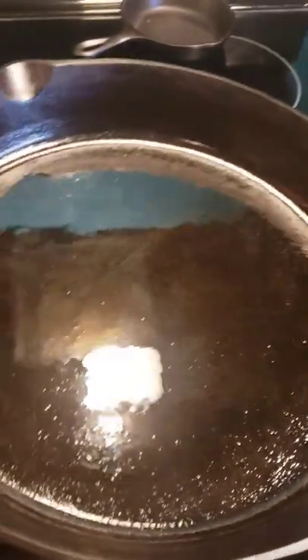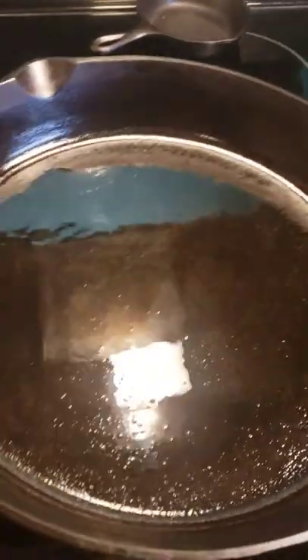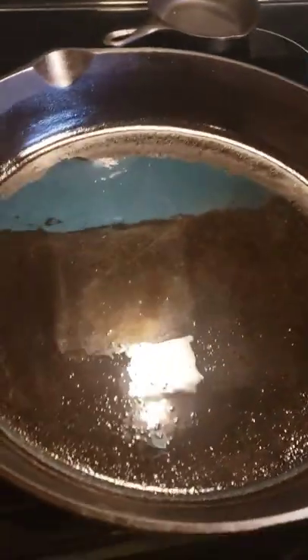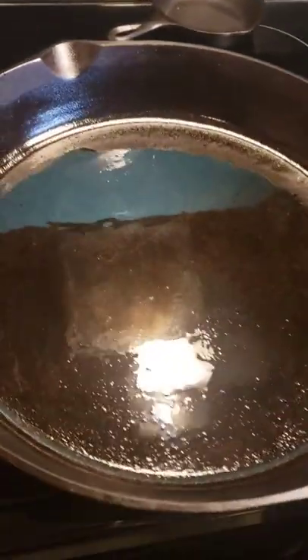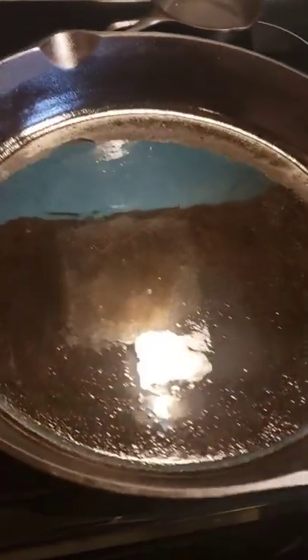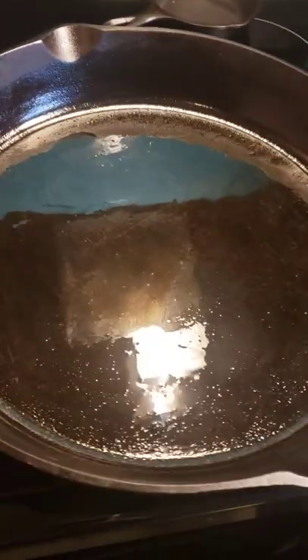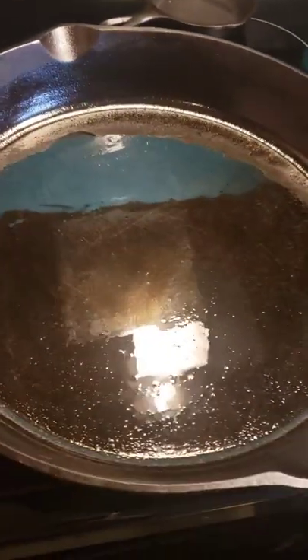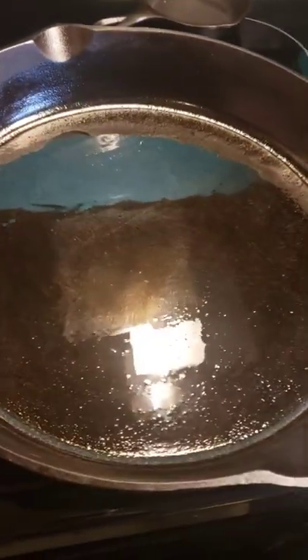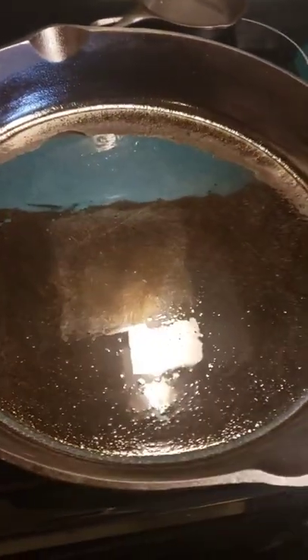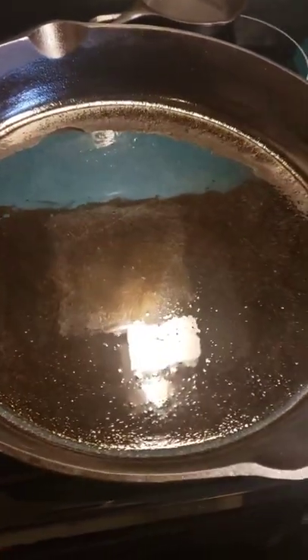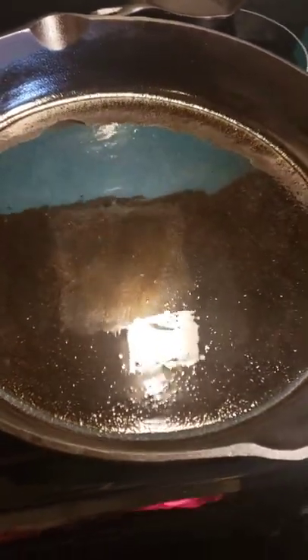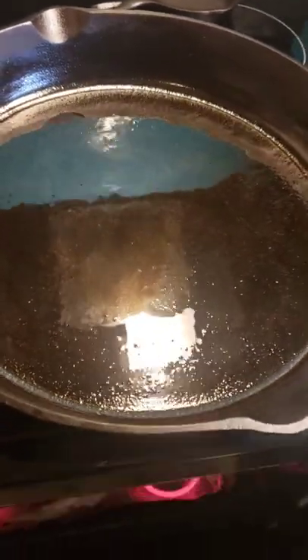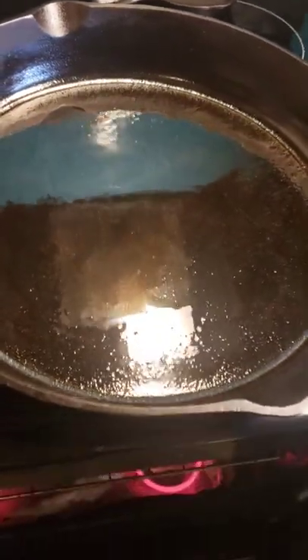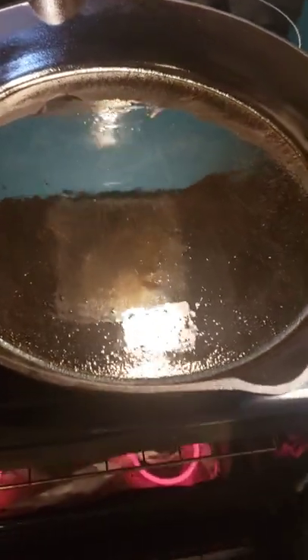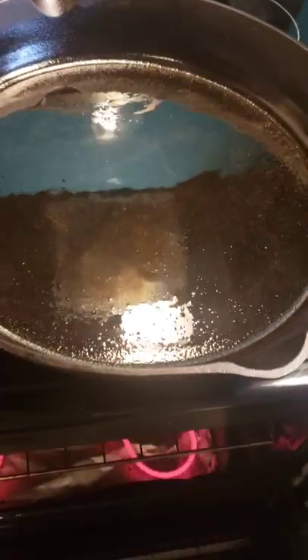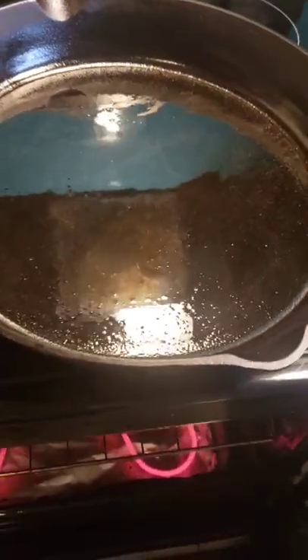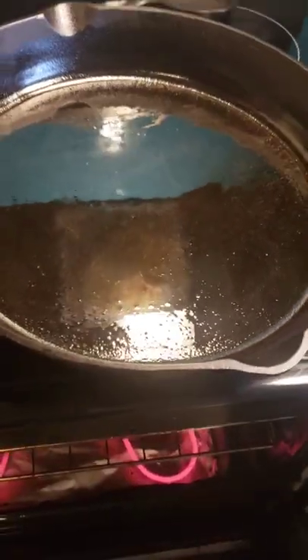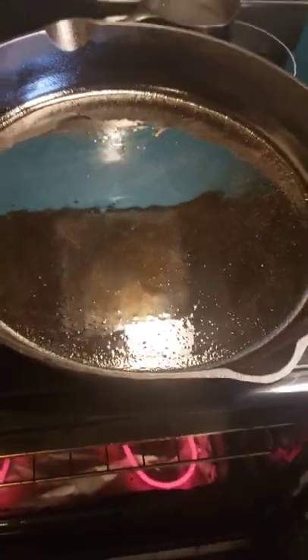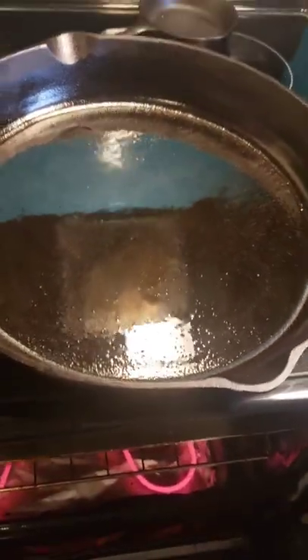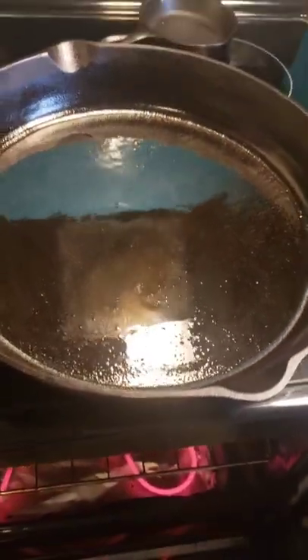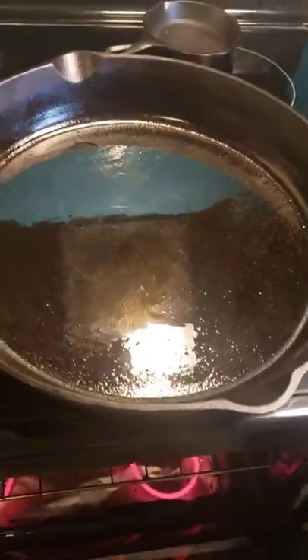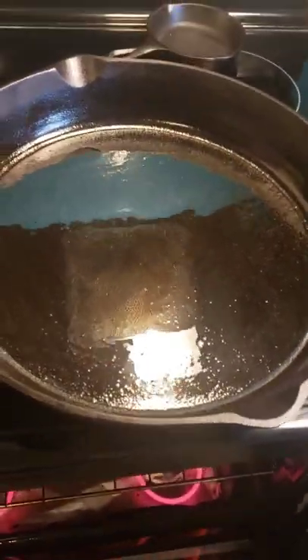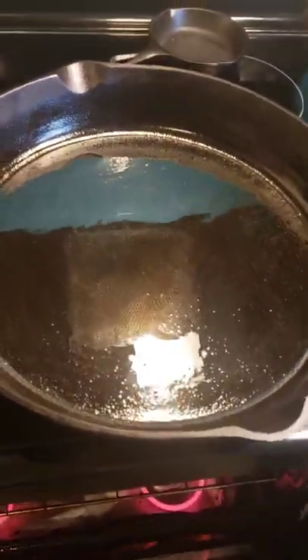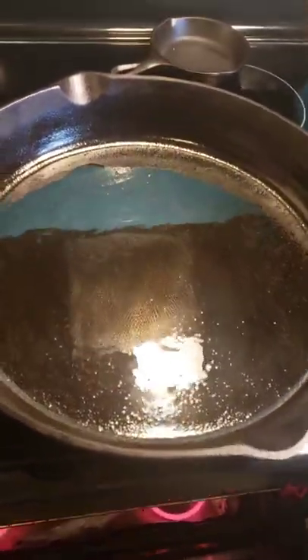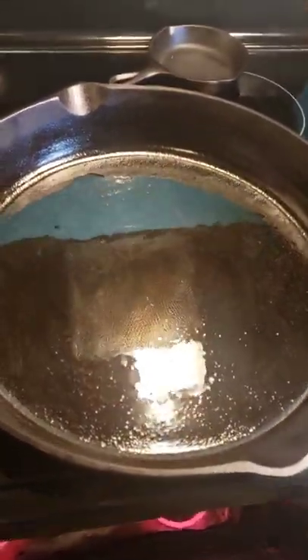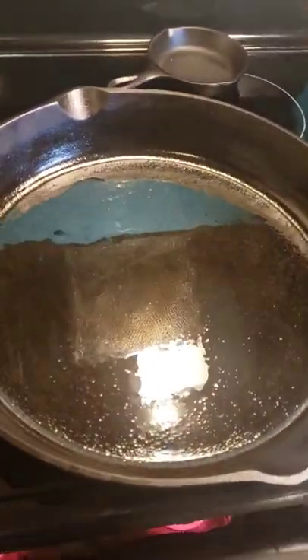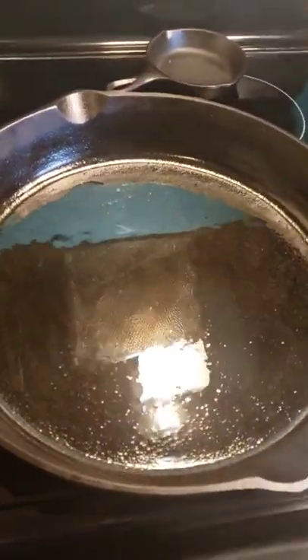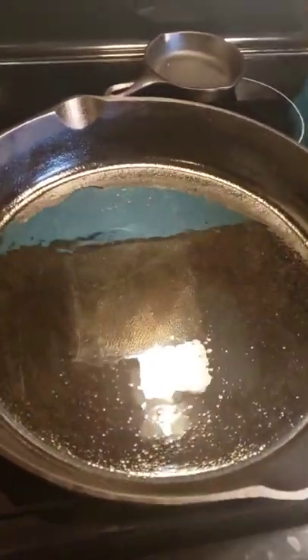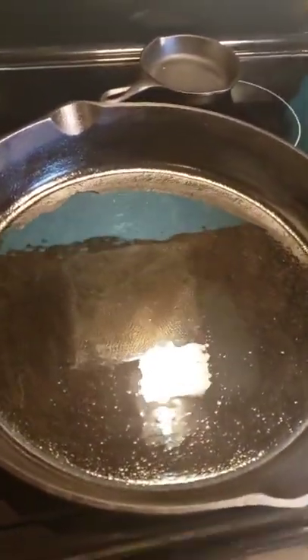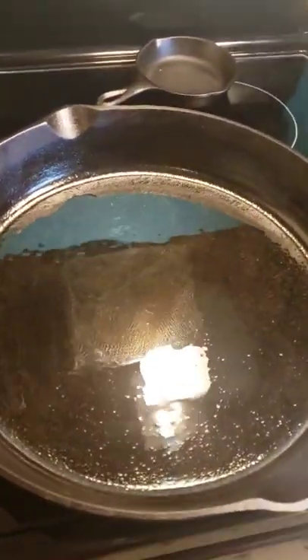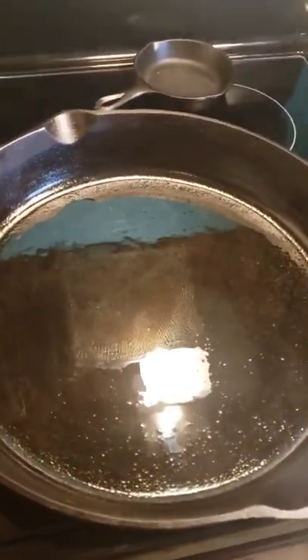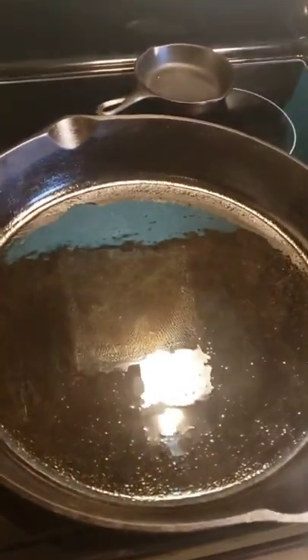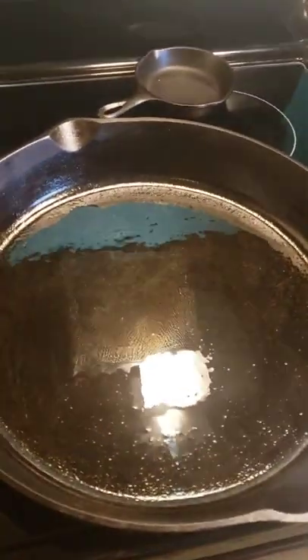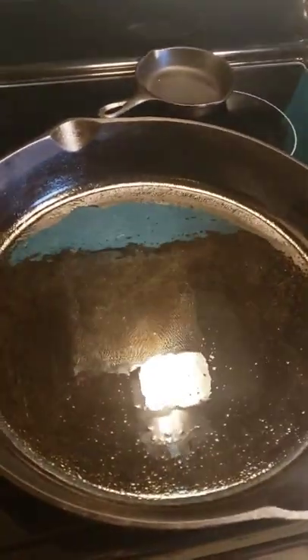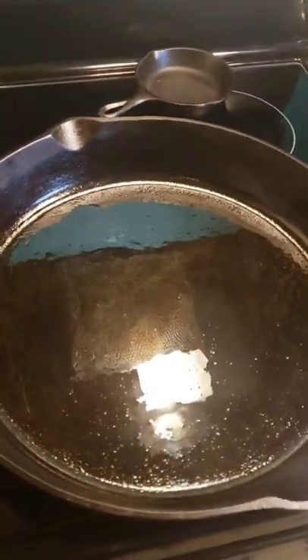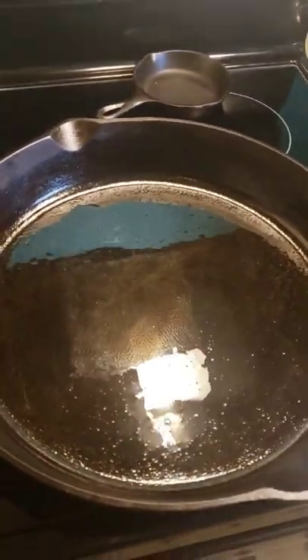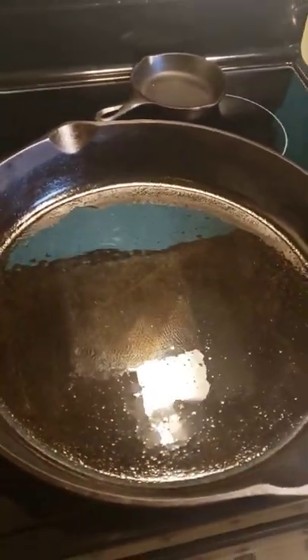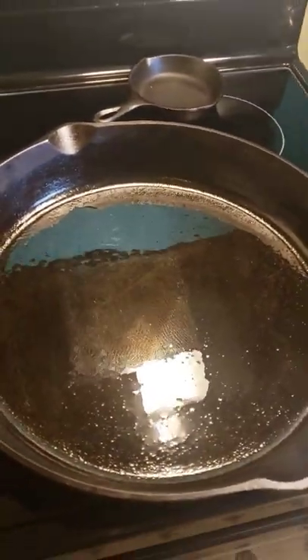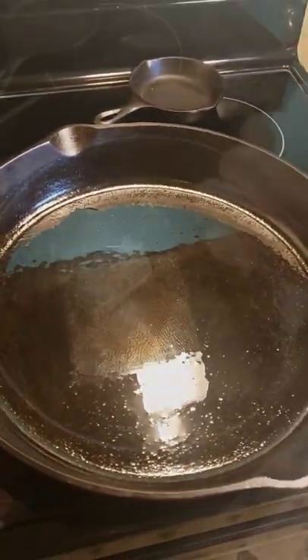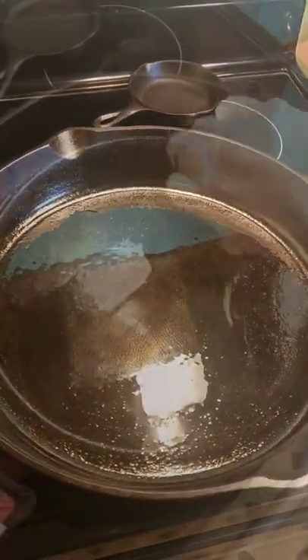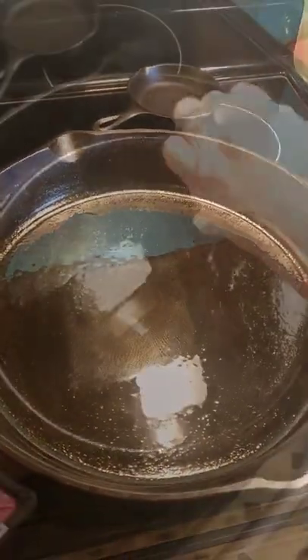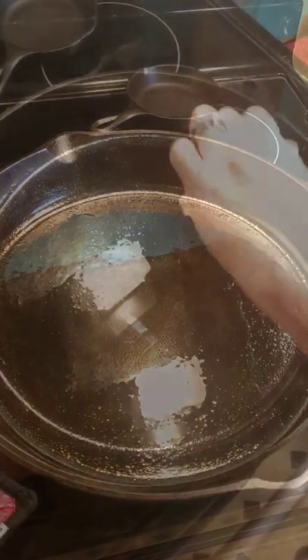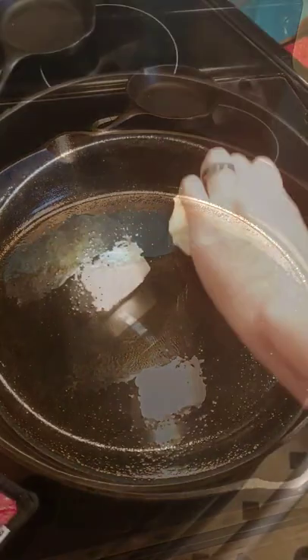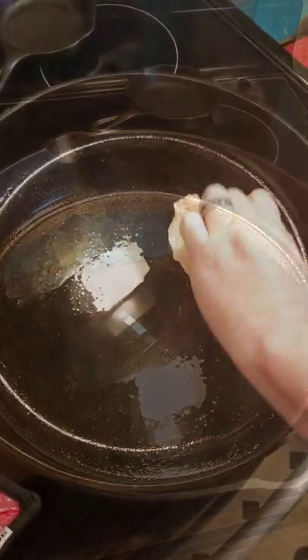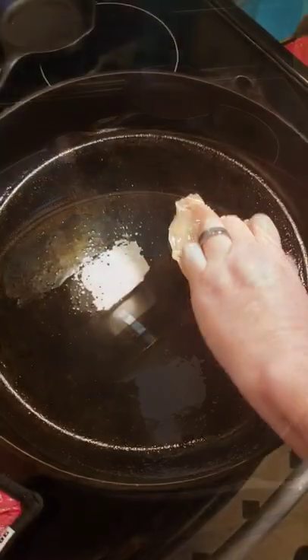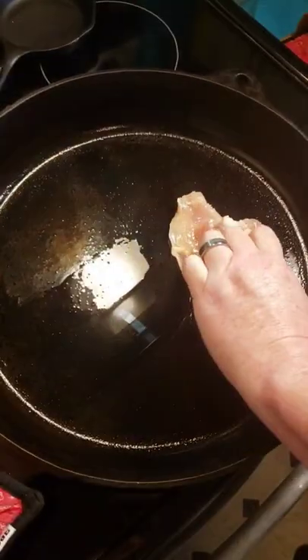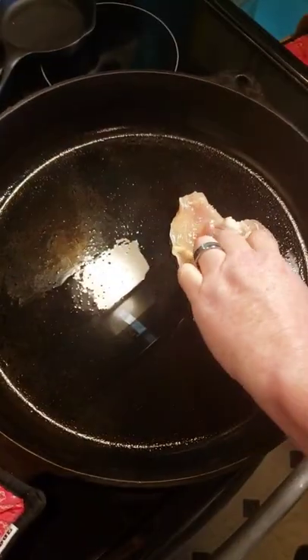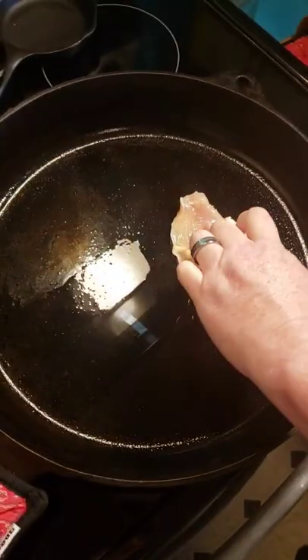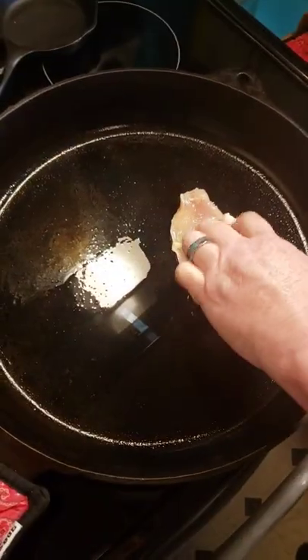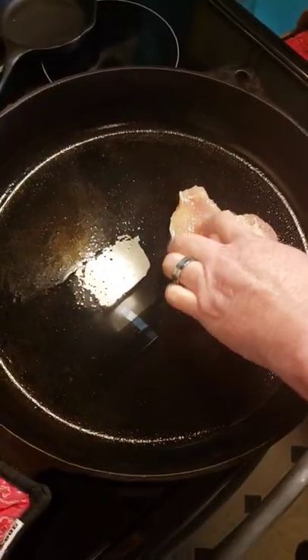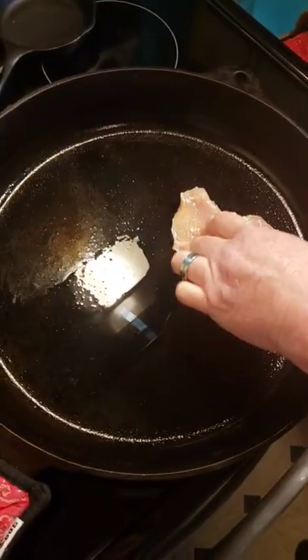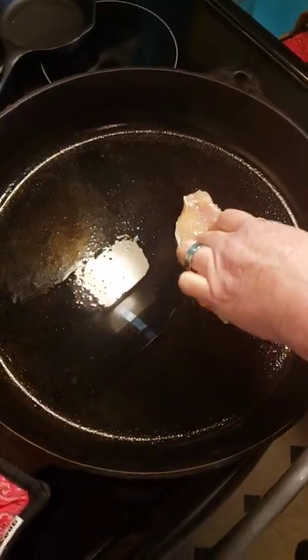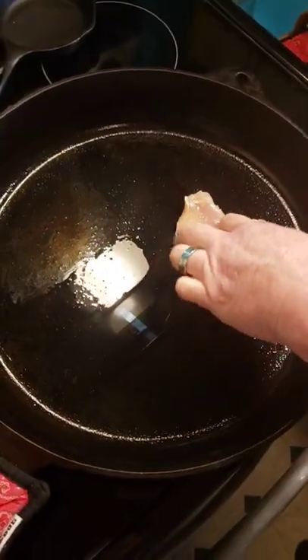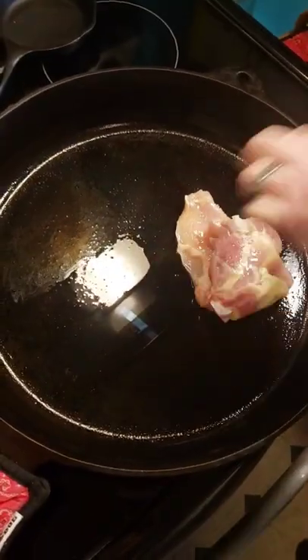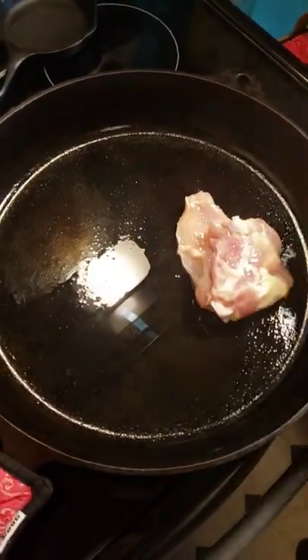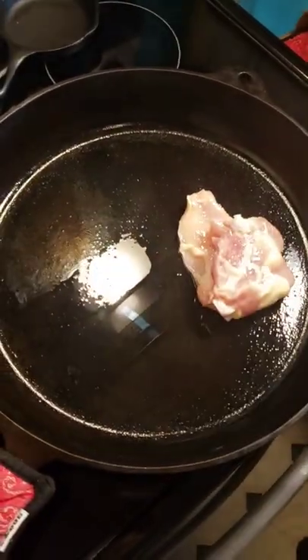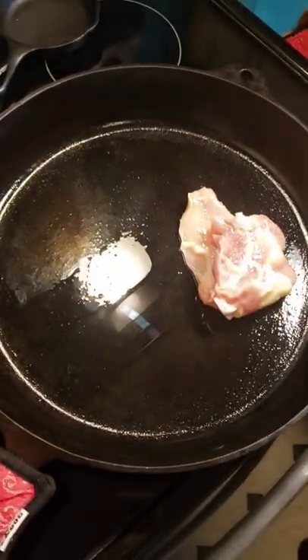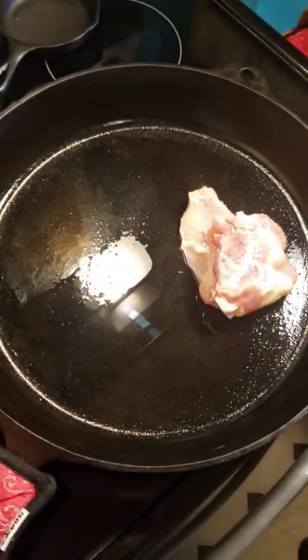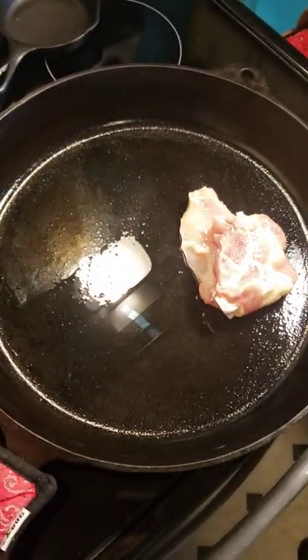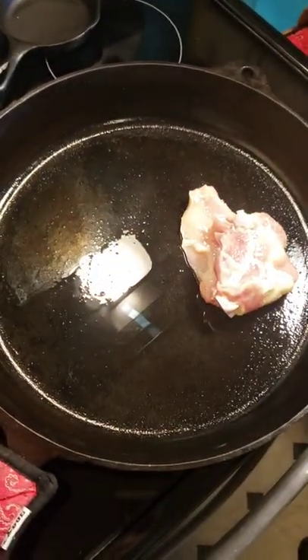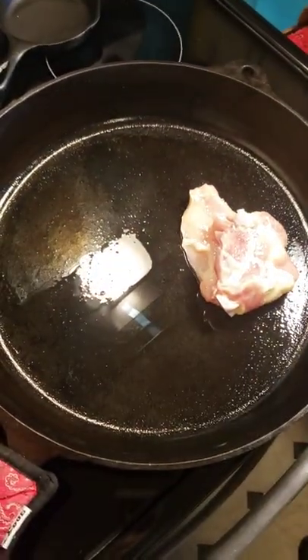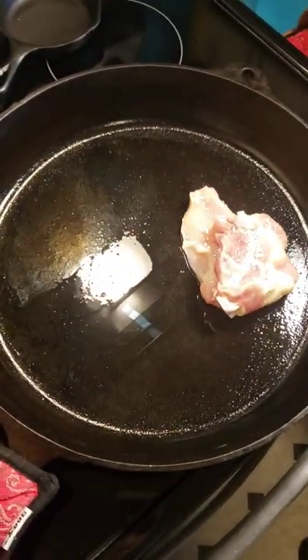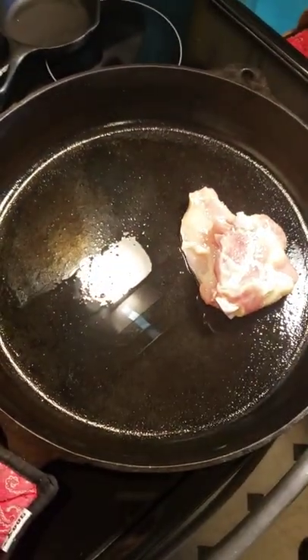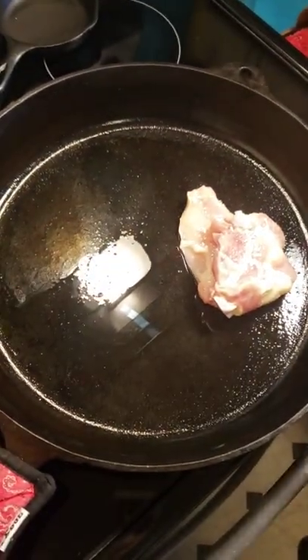If you're using boneless, then cook for a shorter amount of time. Pull the hot skillet out of the oven carefully, then place the chicken thighs skin side down in the skillet.